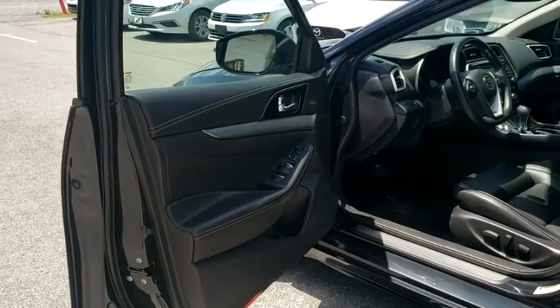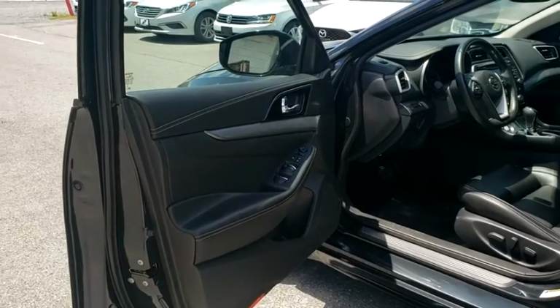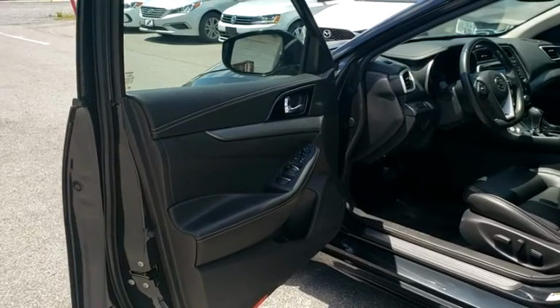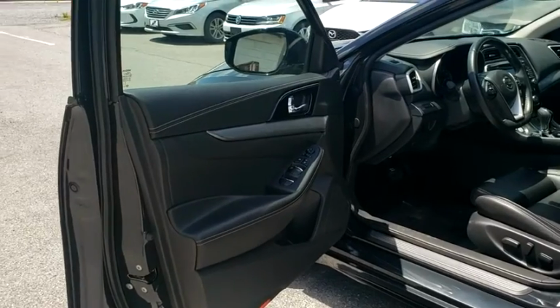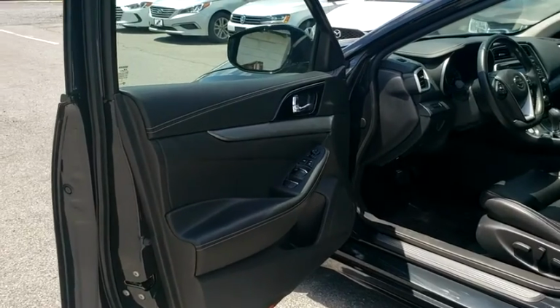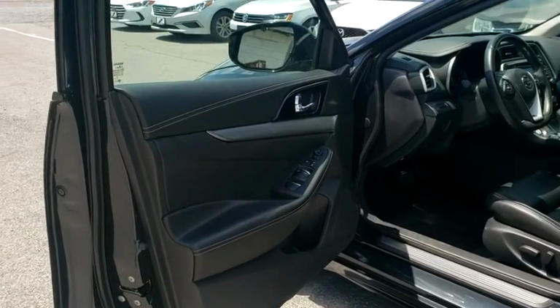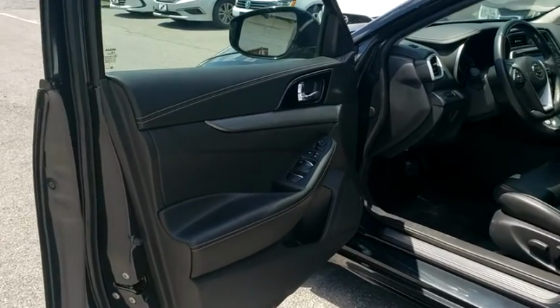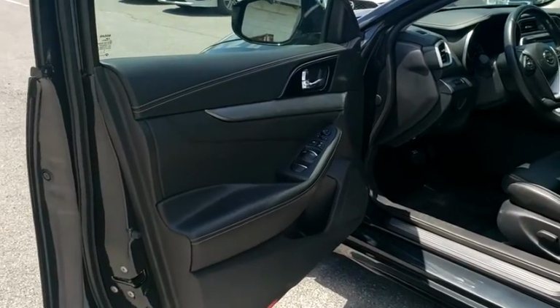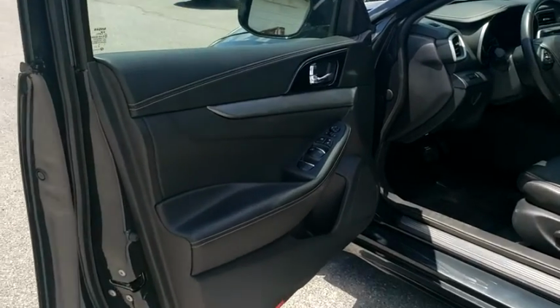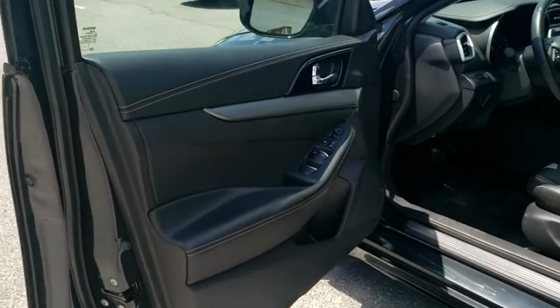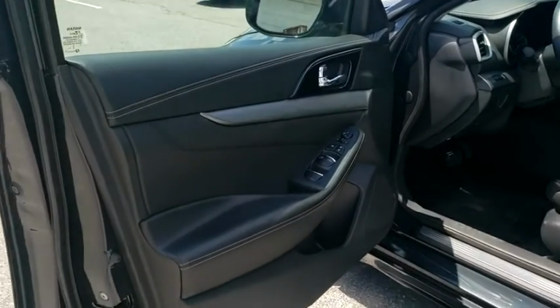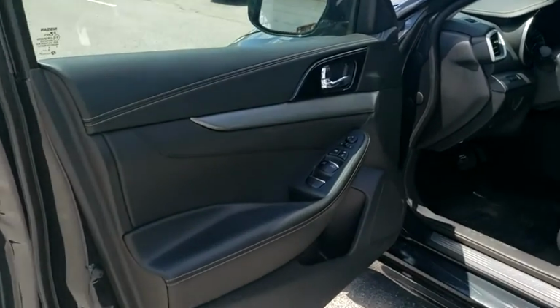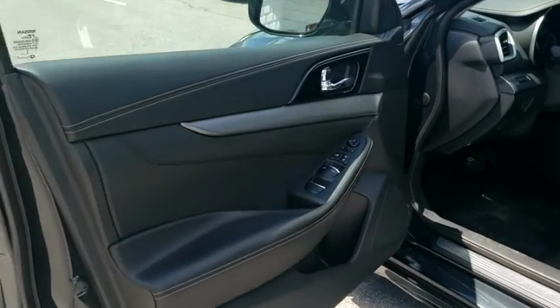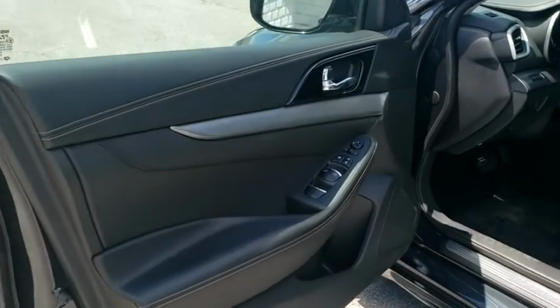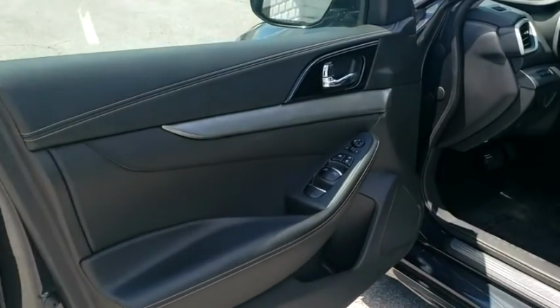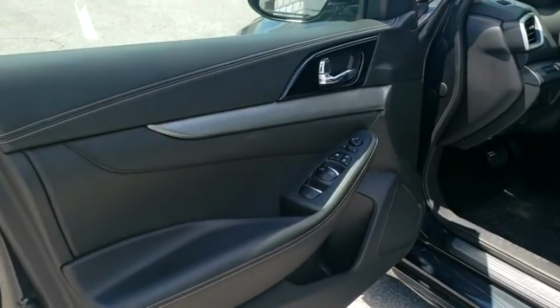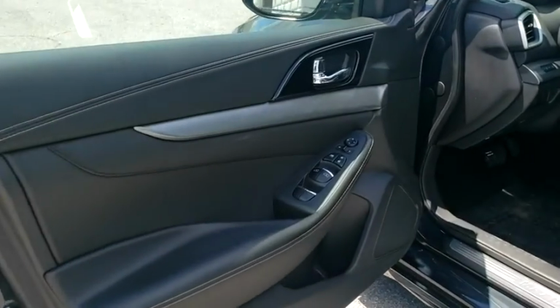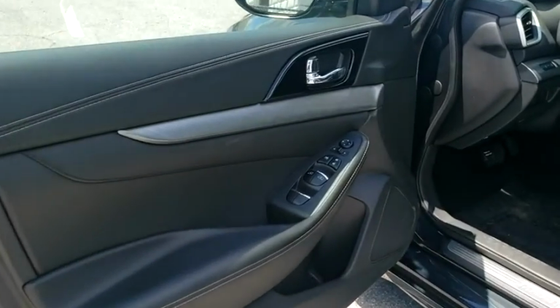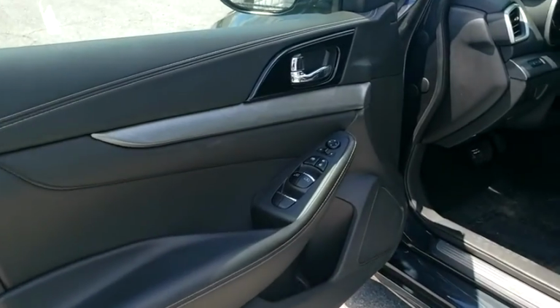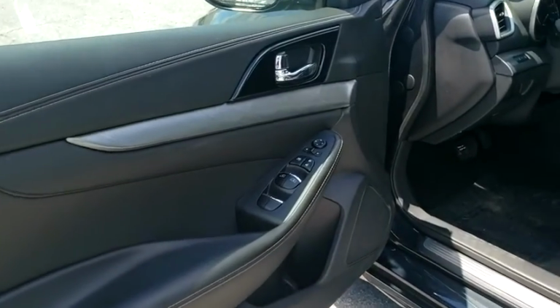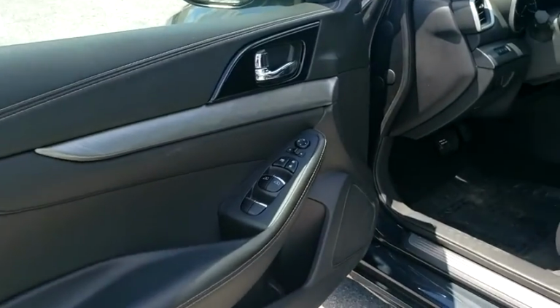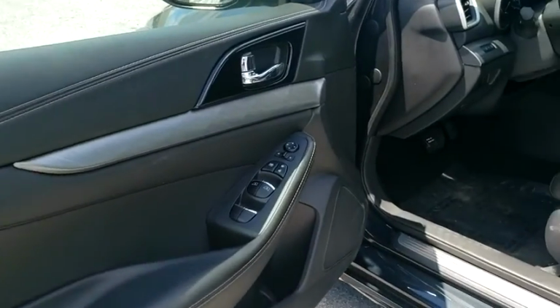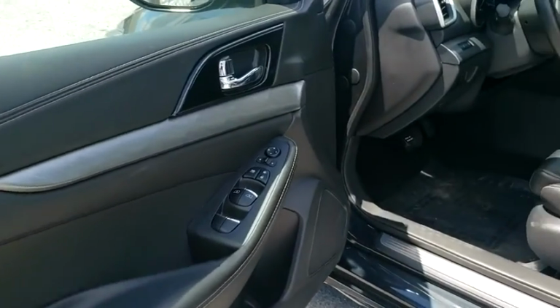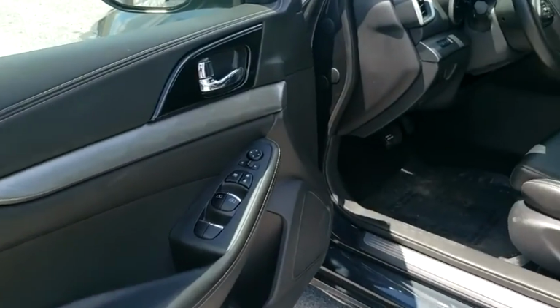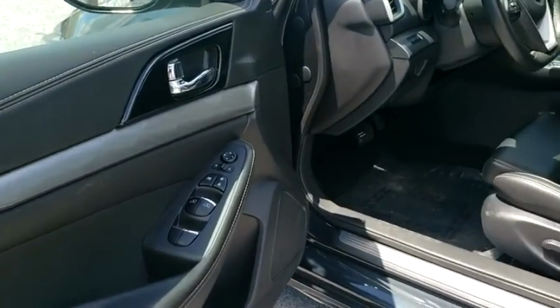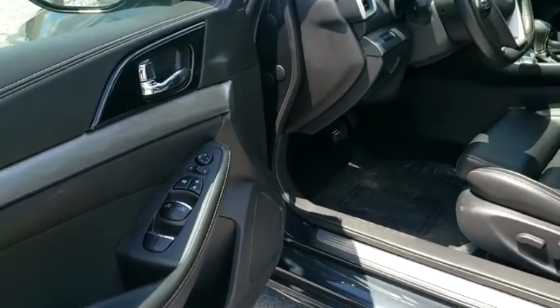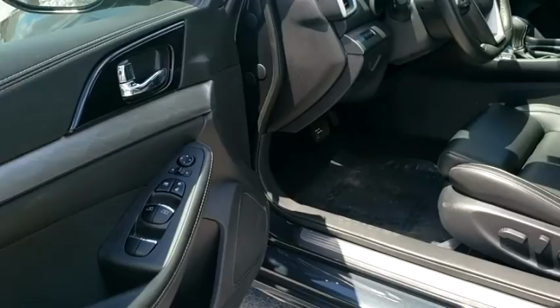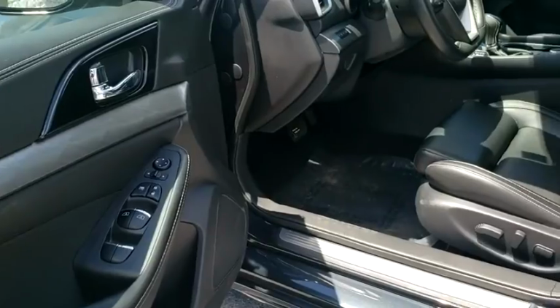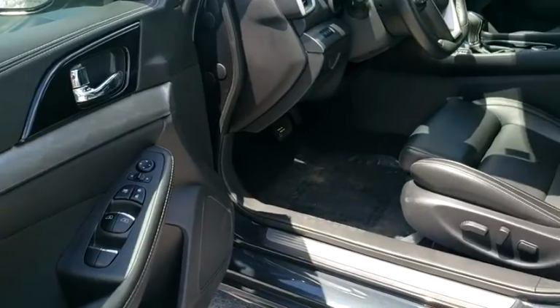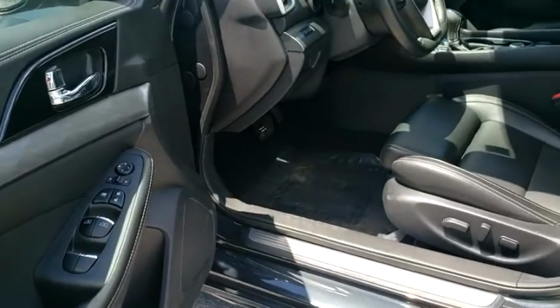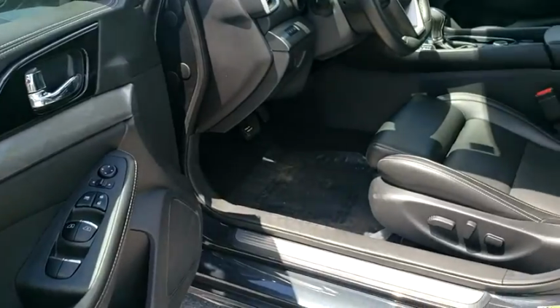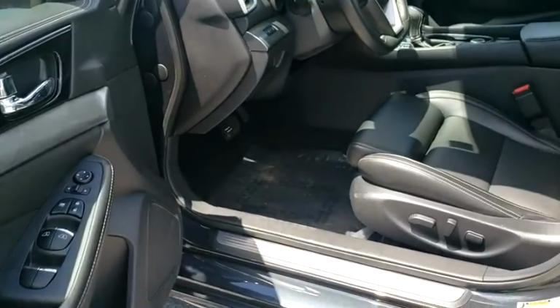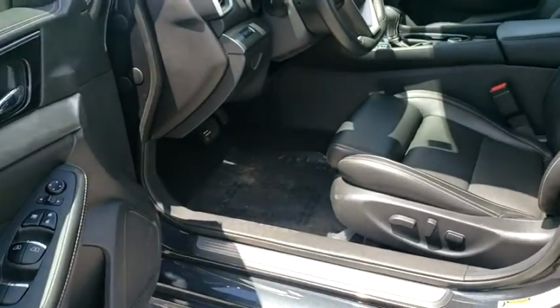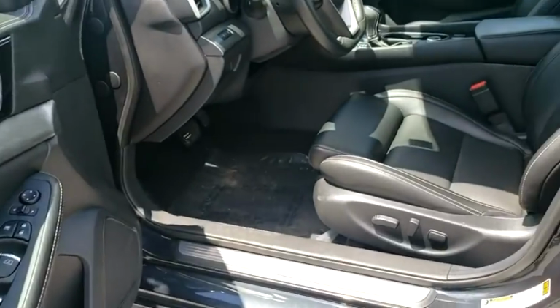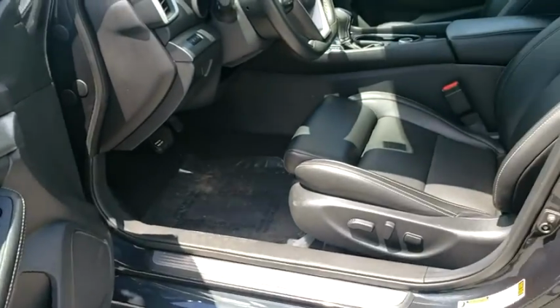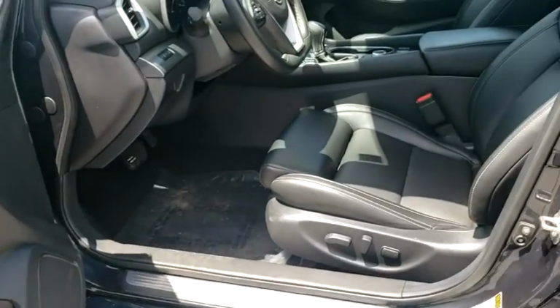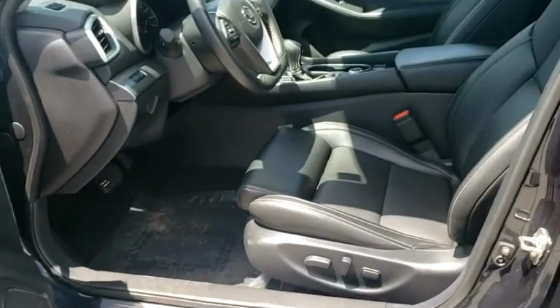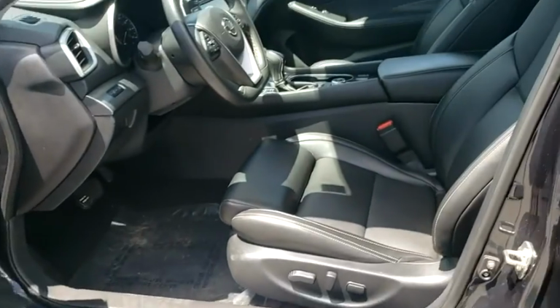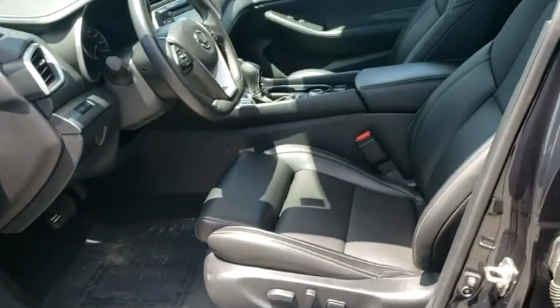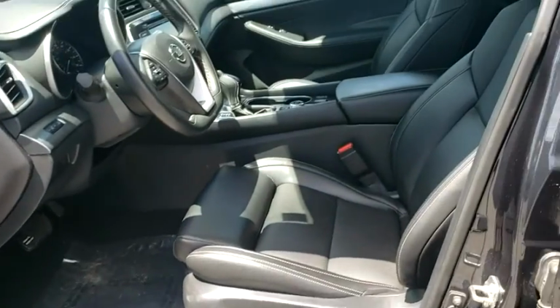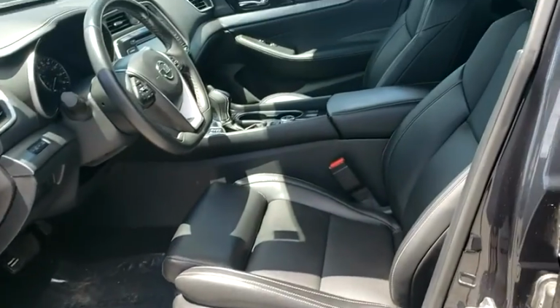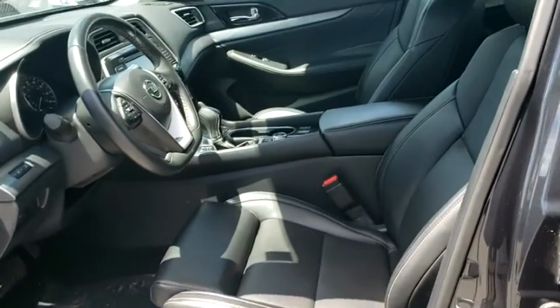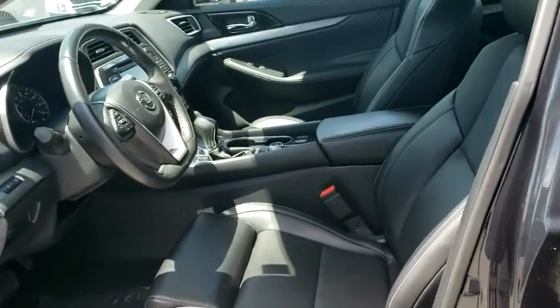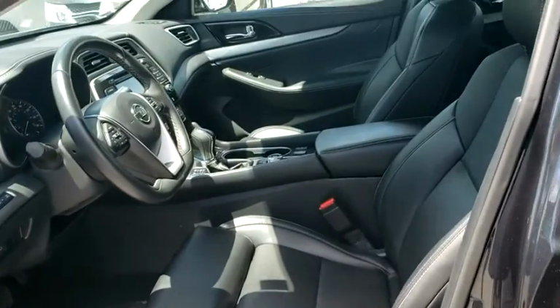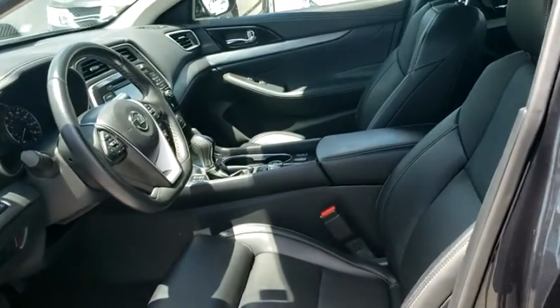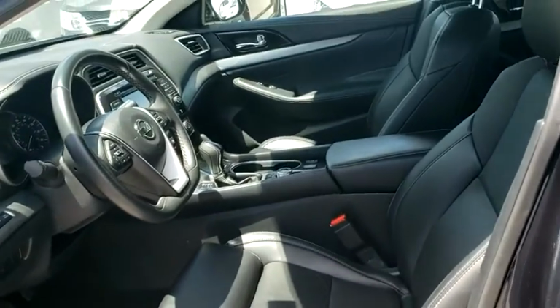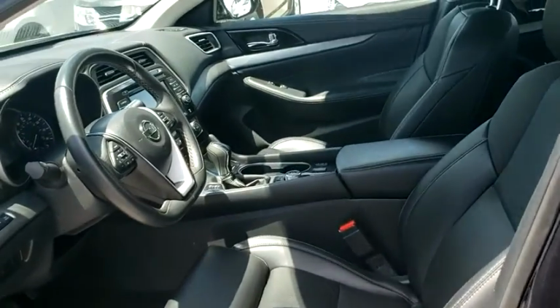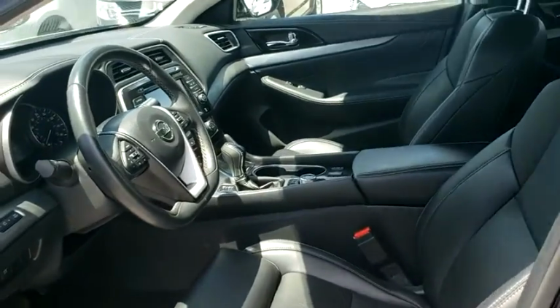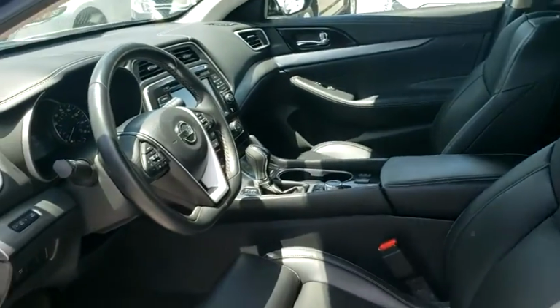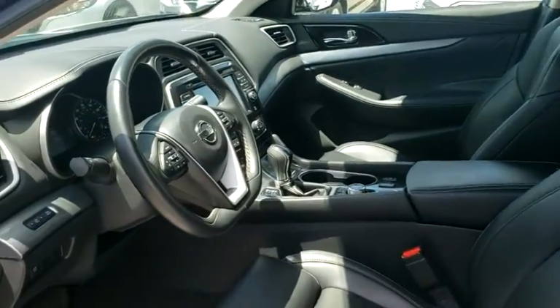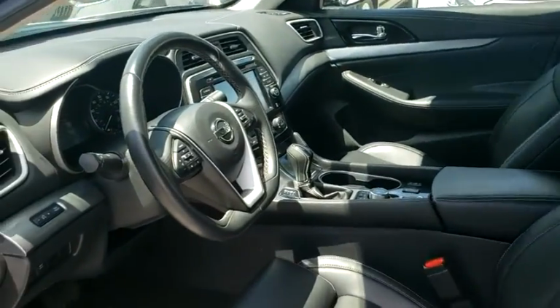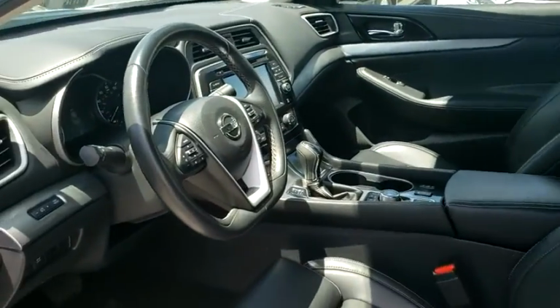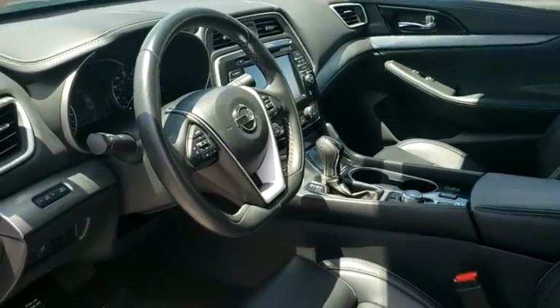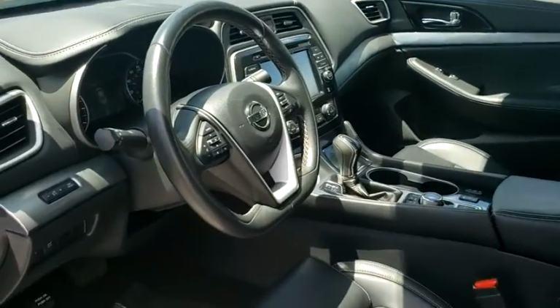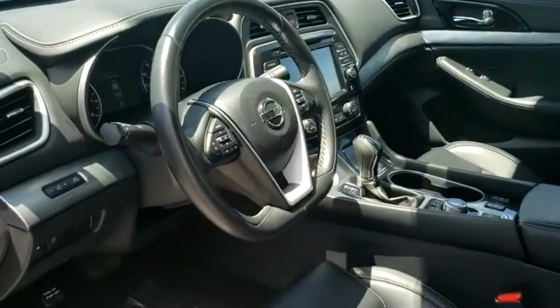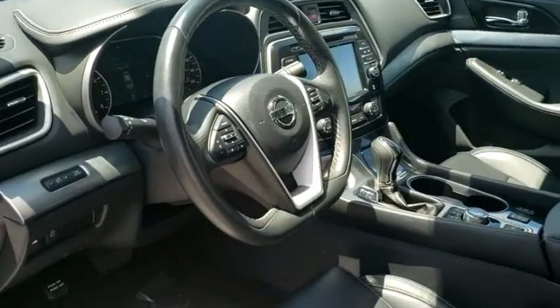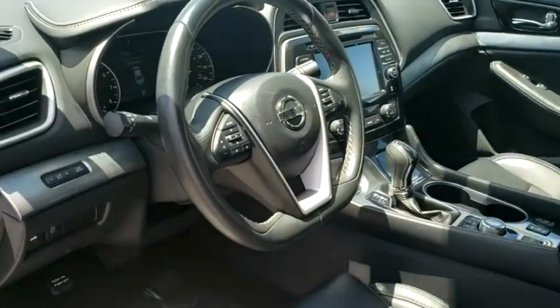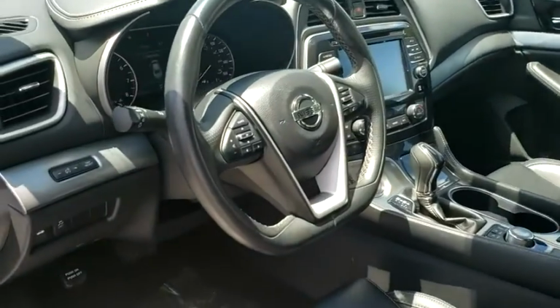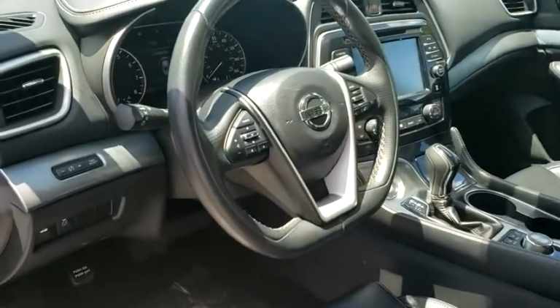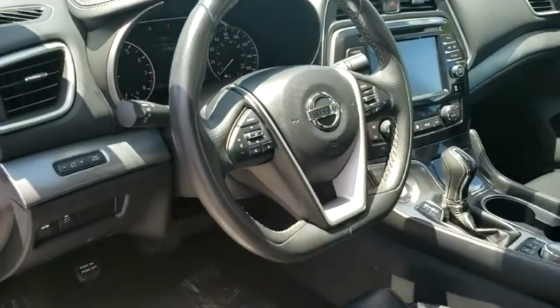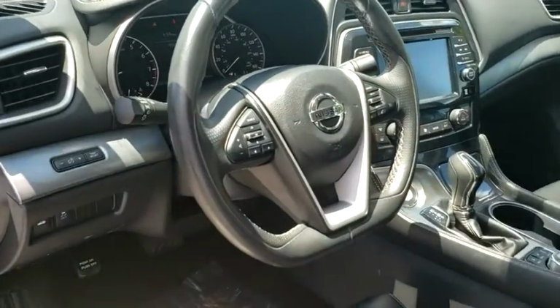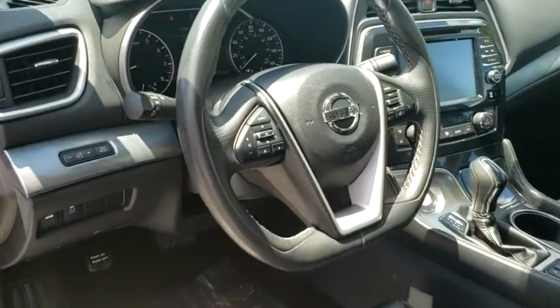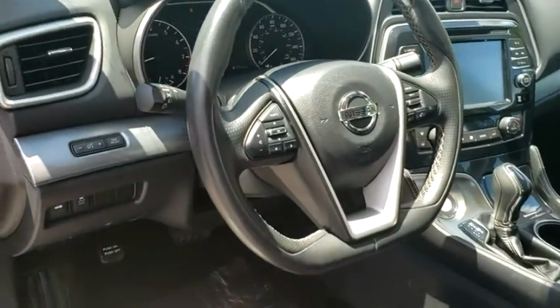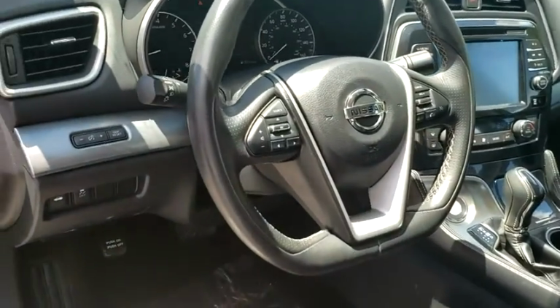CD player, rear window defroster, power windows, fog lights, security system, electronic stability control, compass.